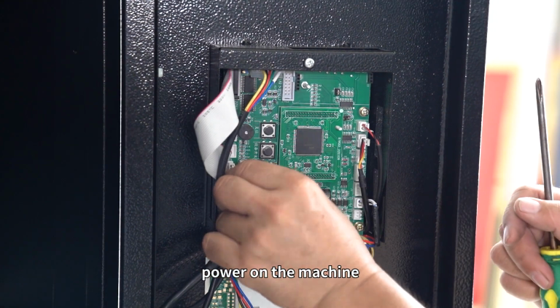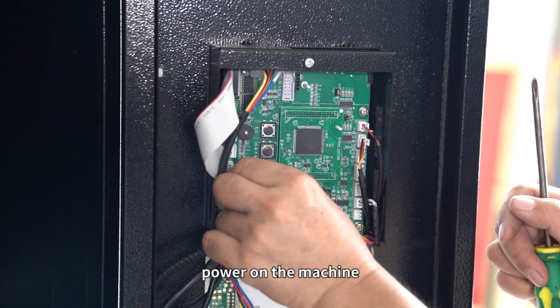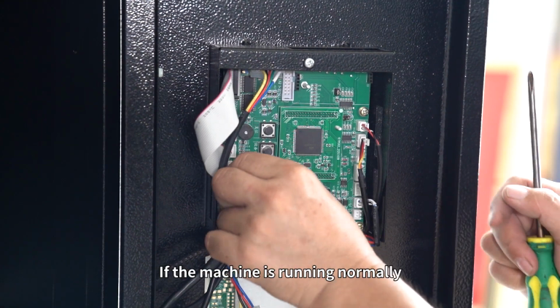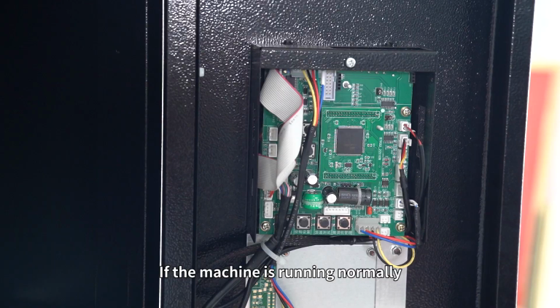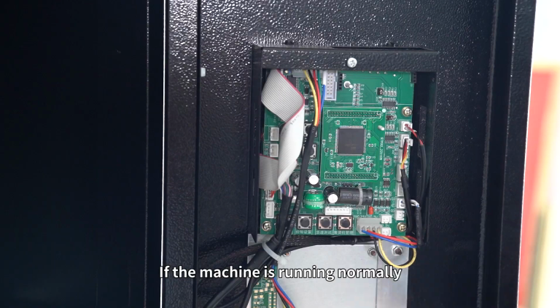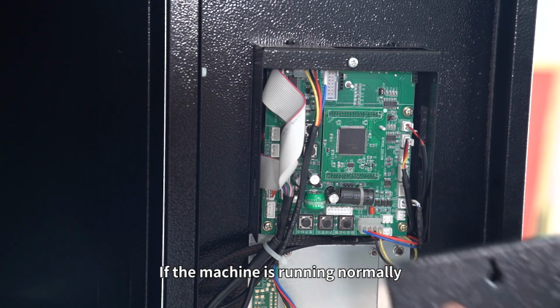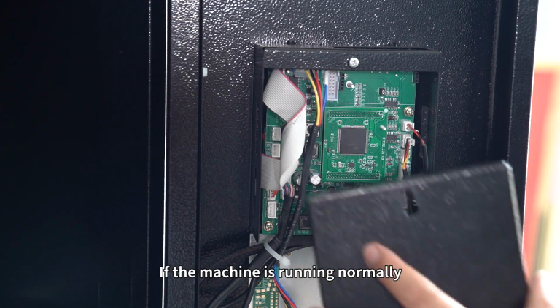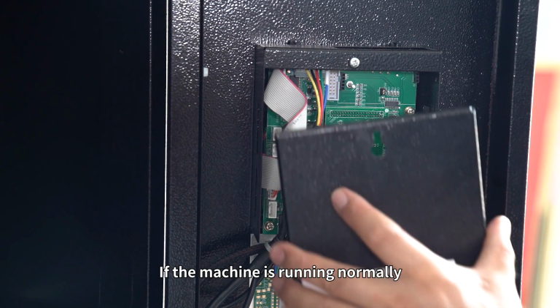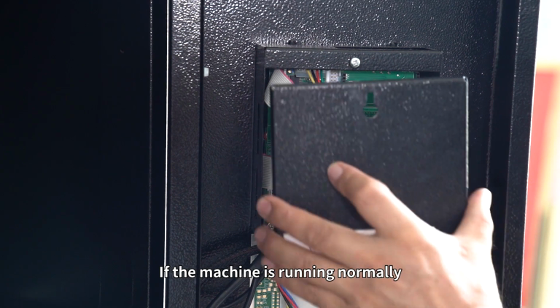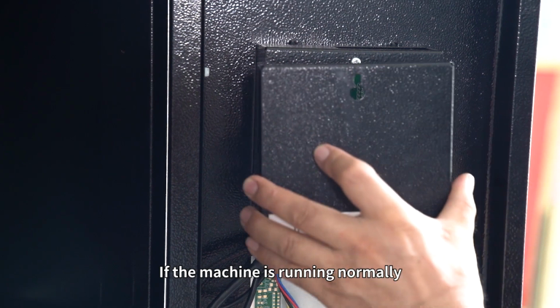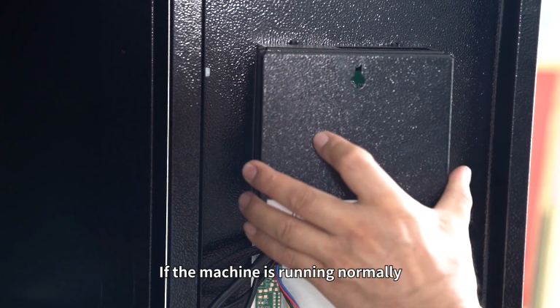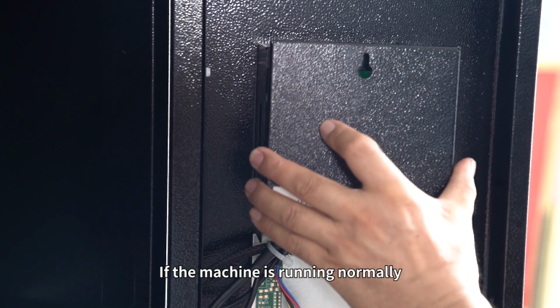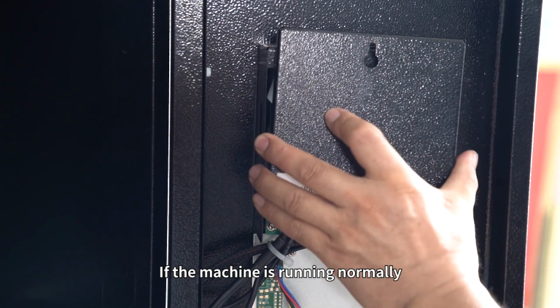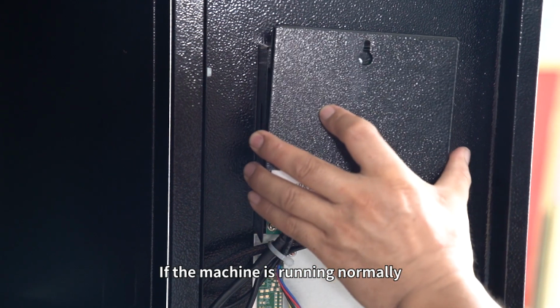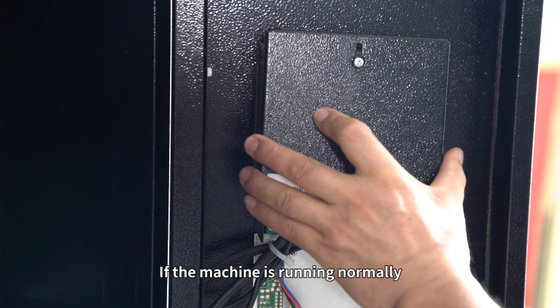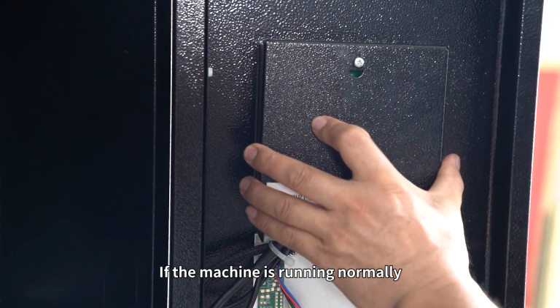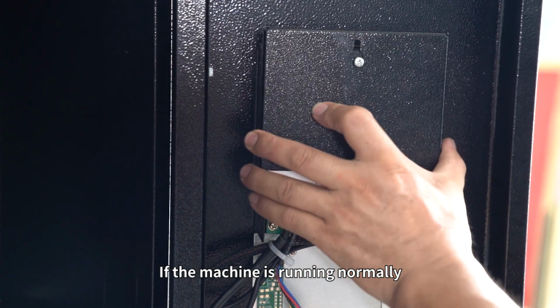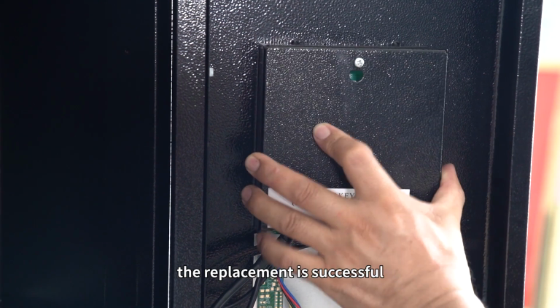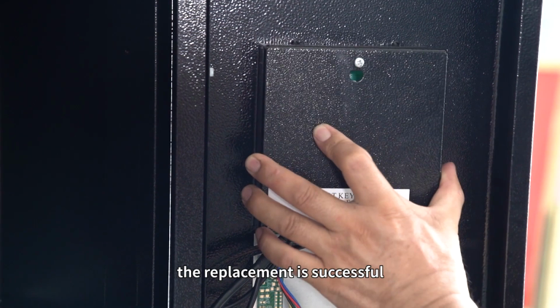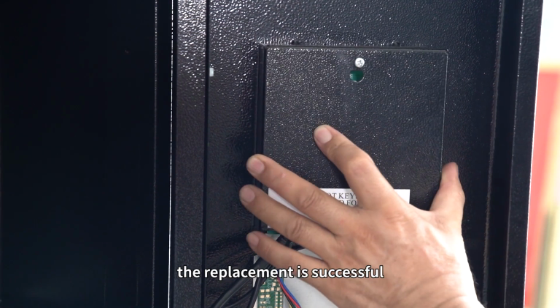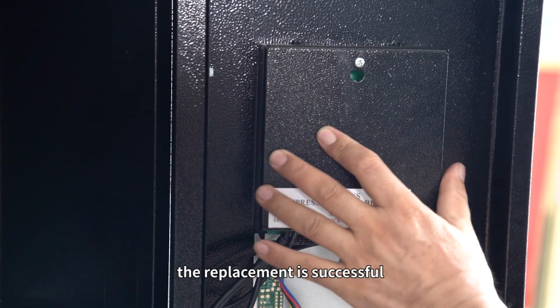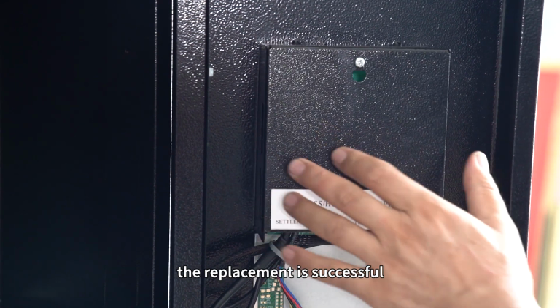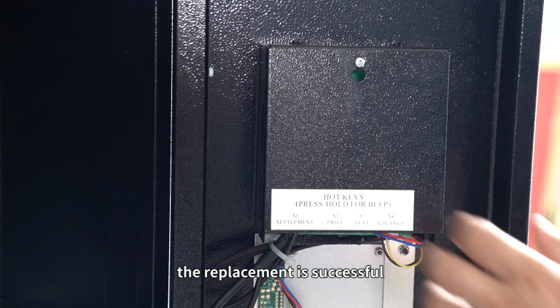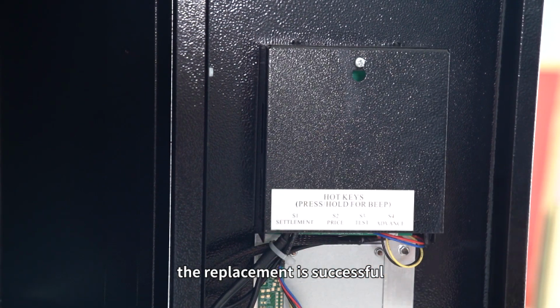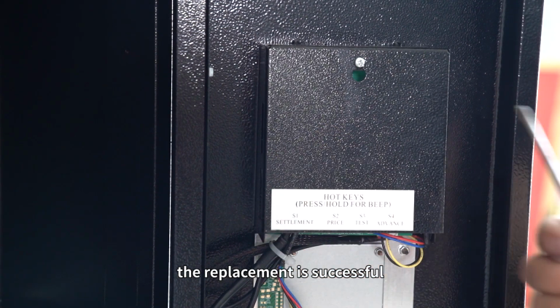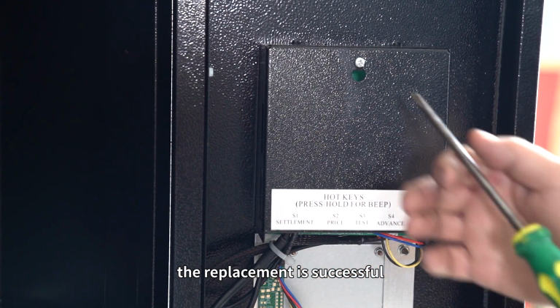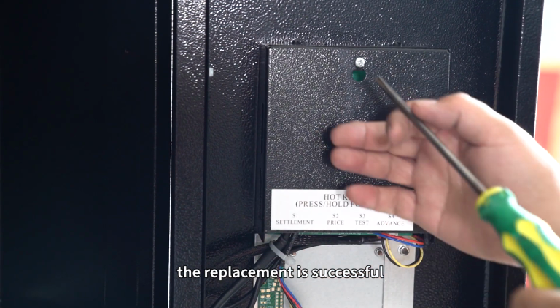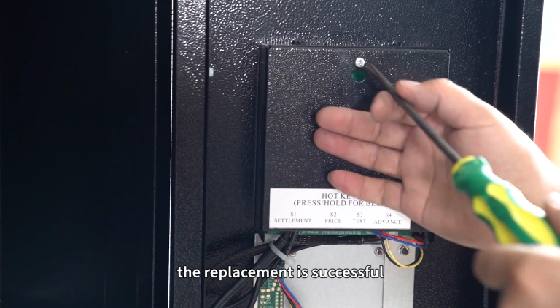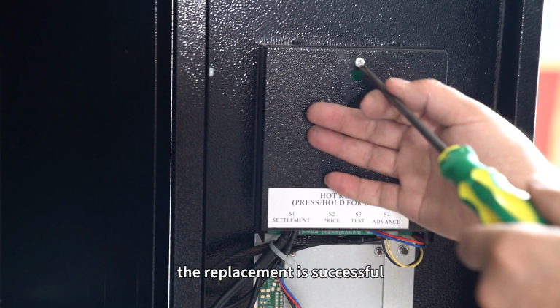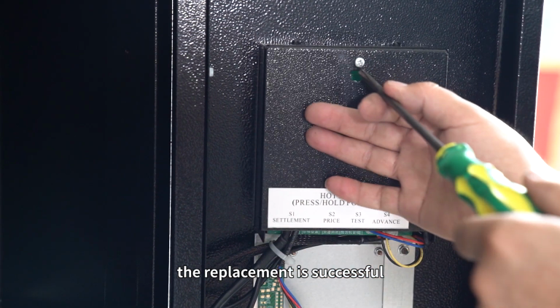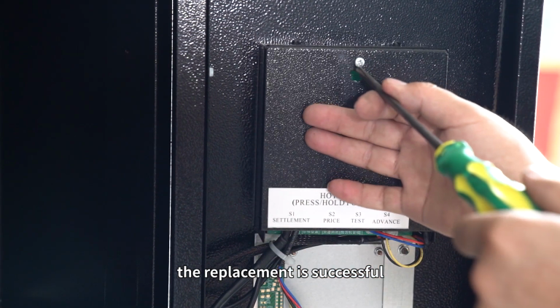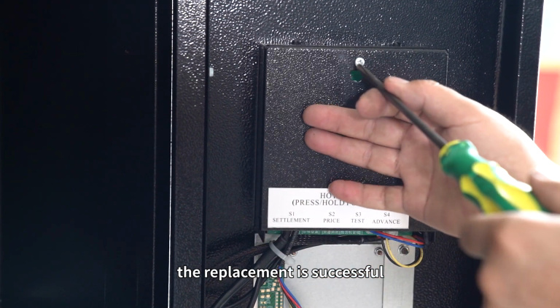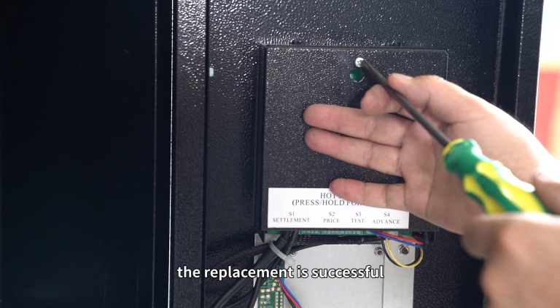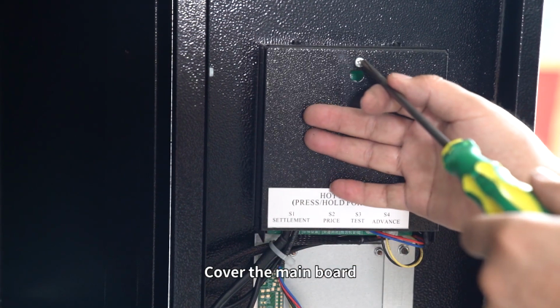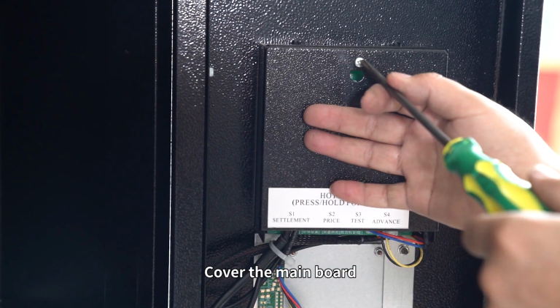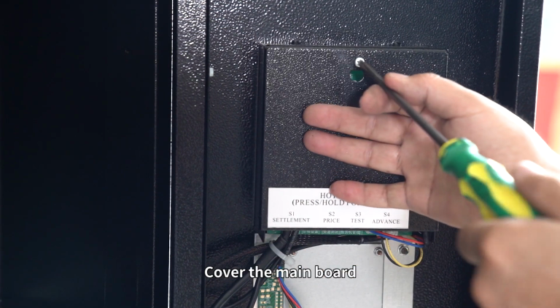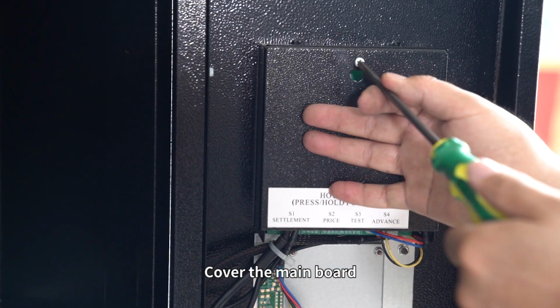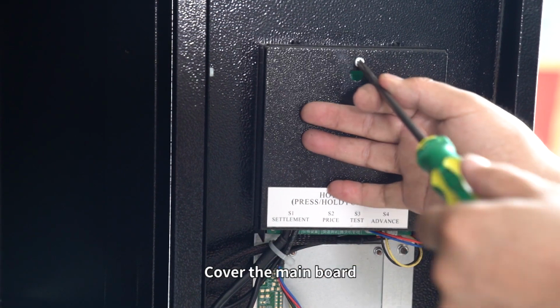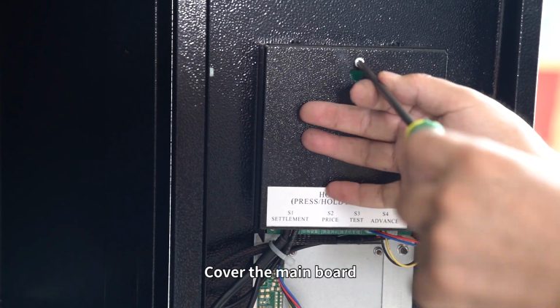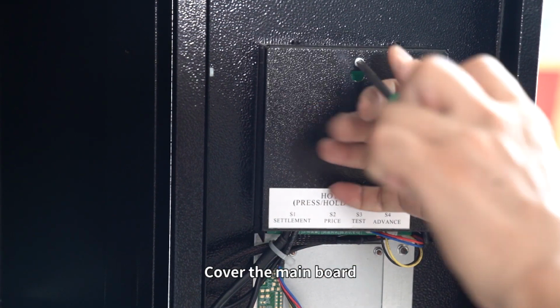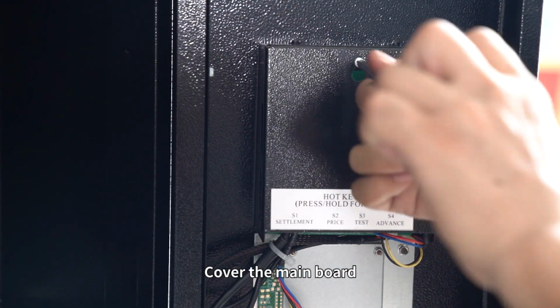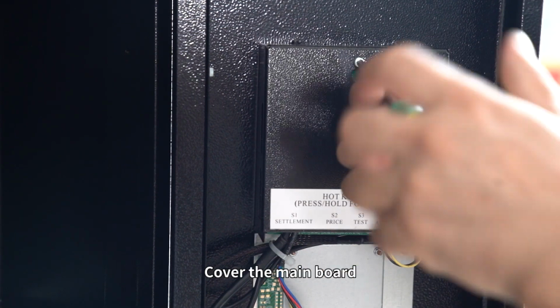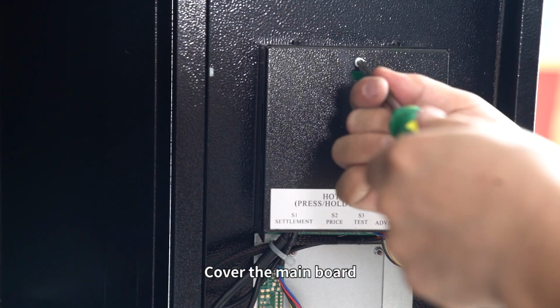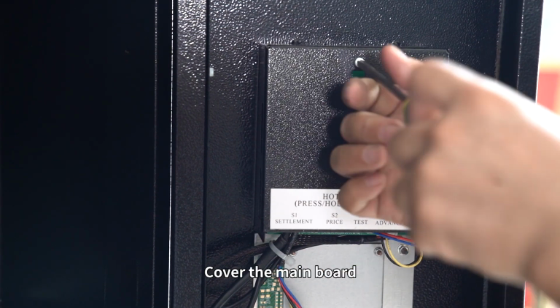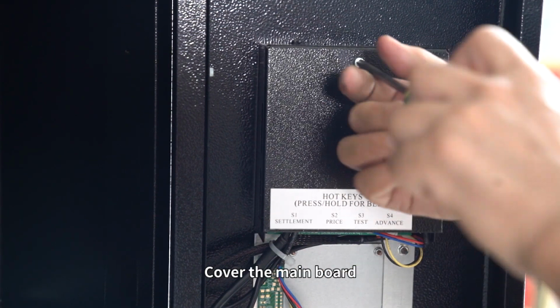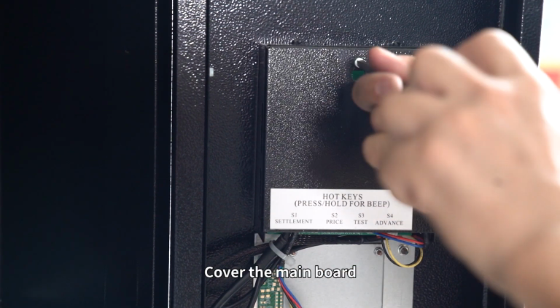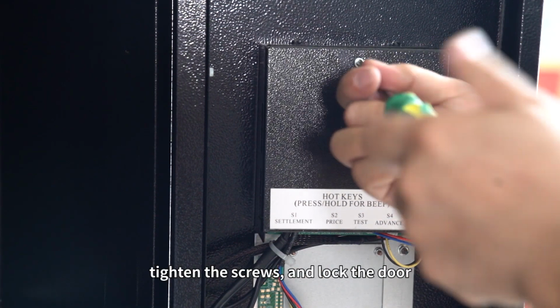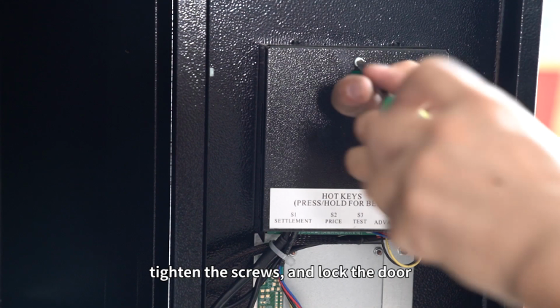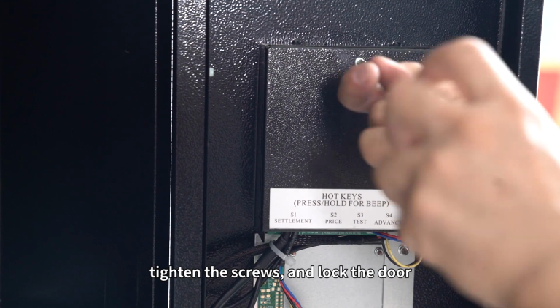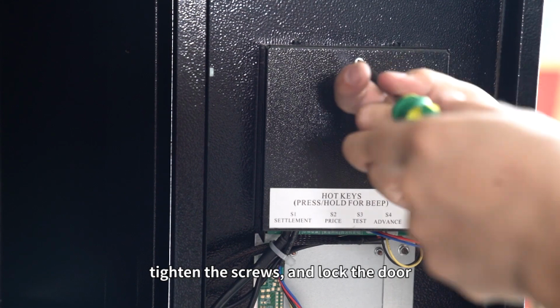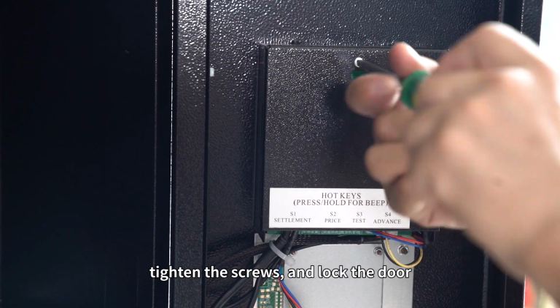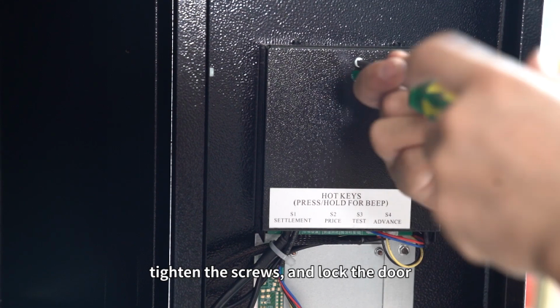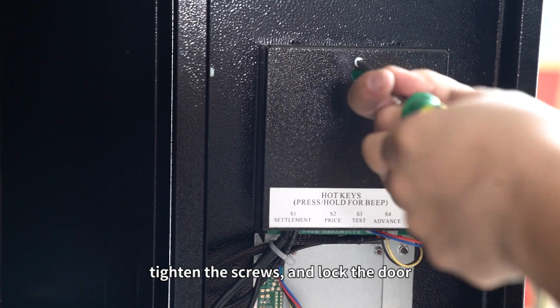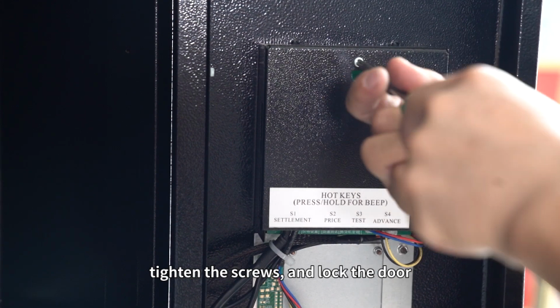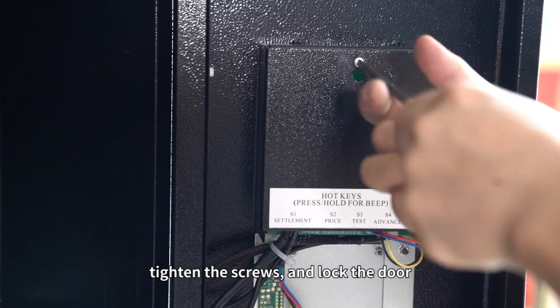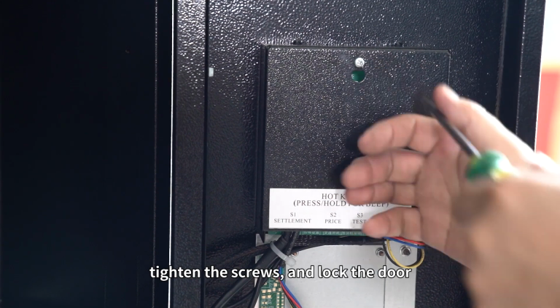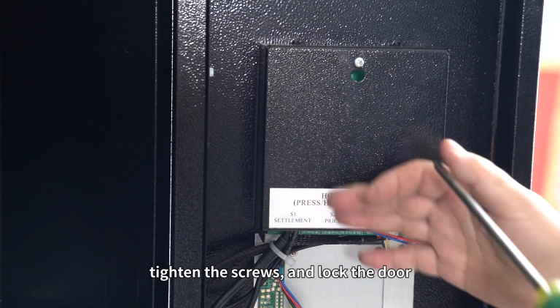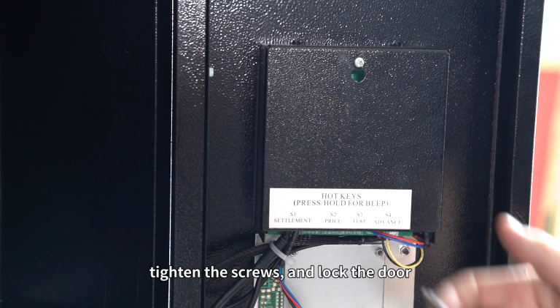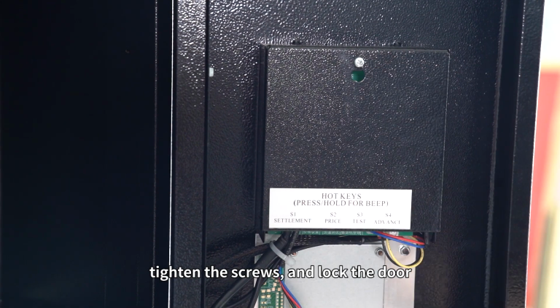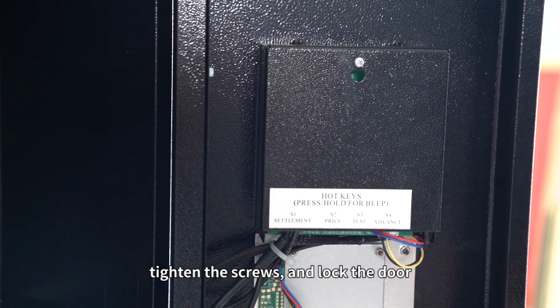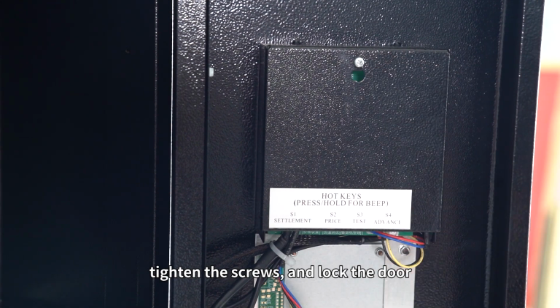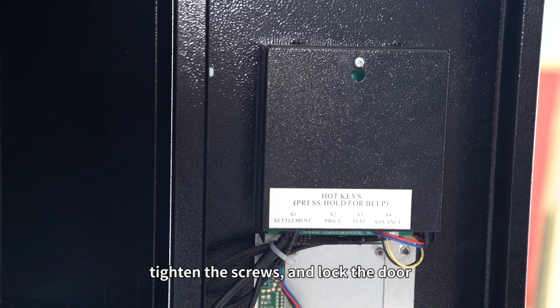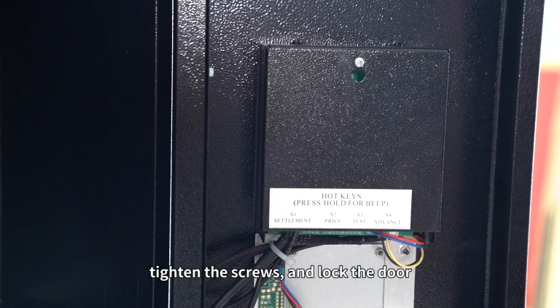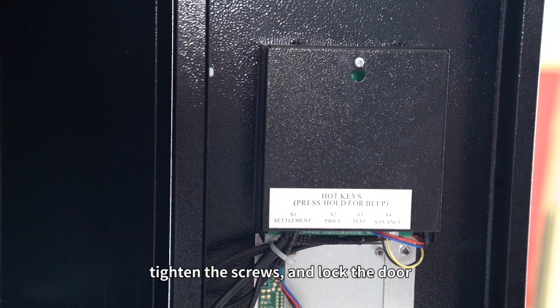If the machine is running normally, the replacement is successful. Cover the main board. Tighten the screws and lock the door.